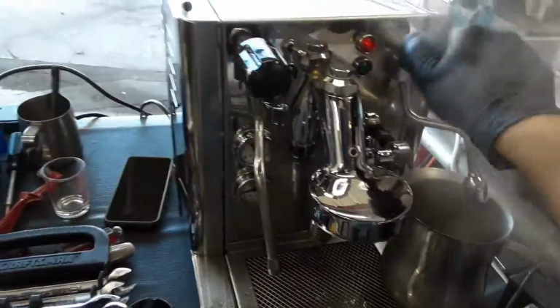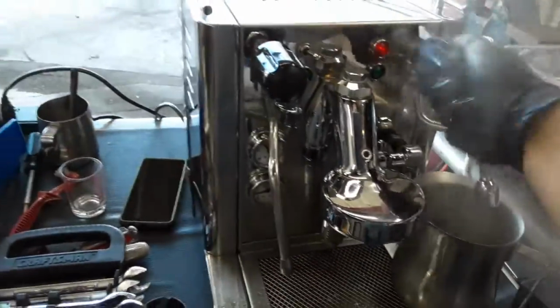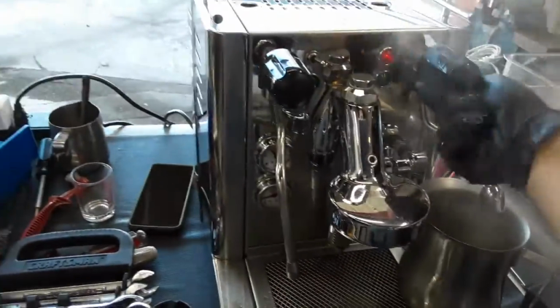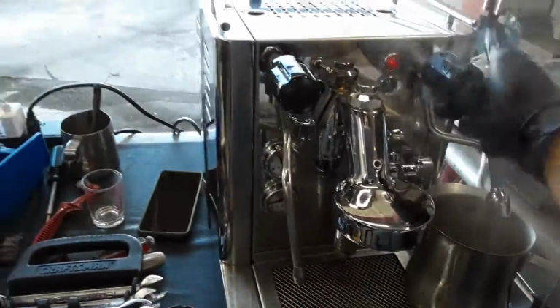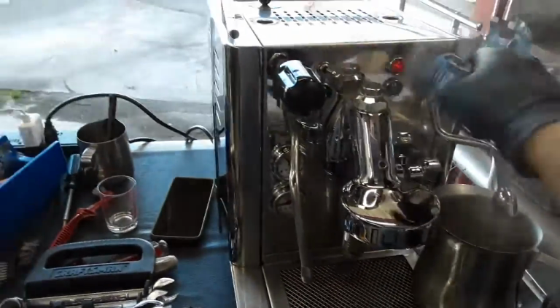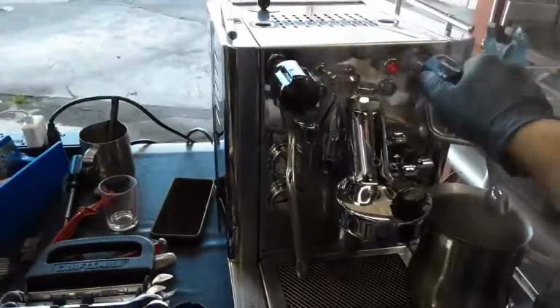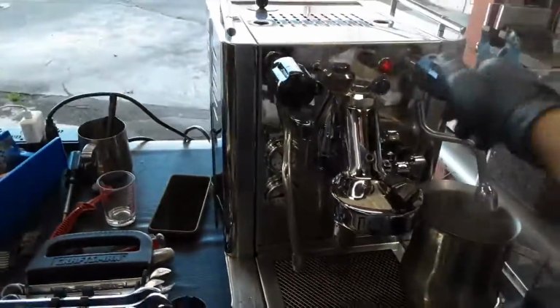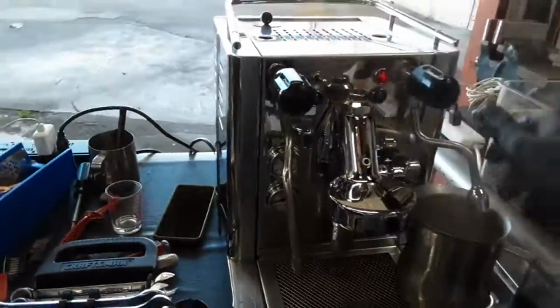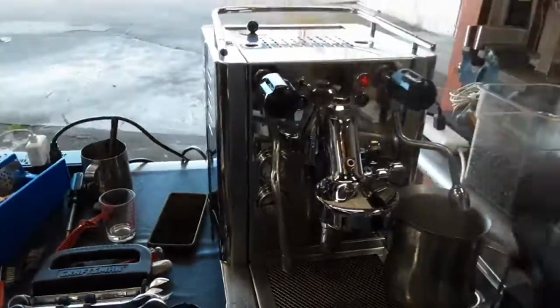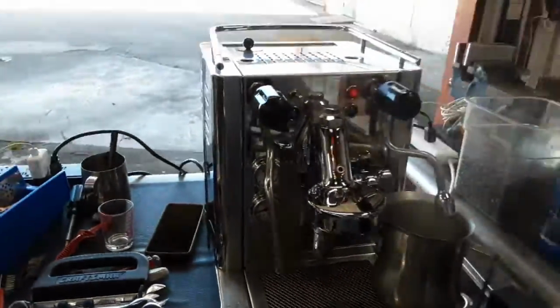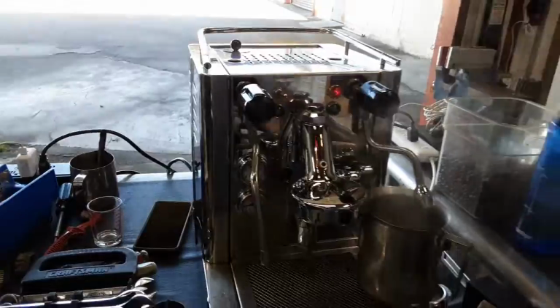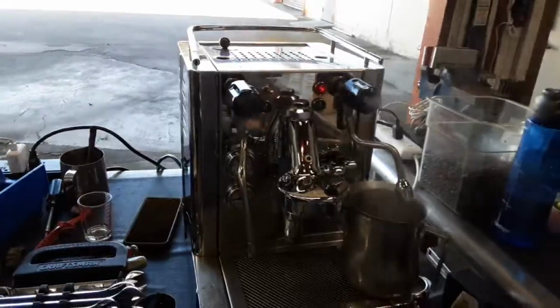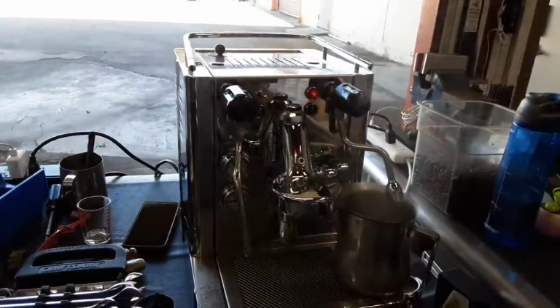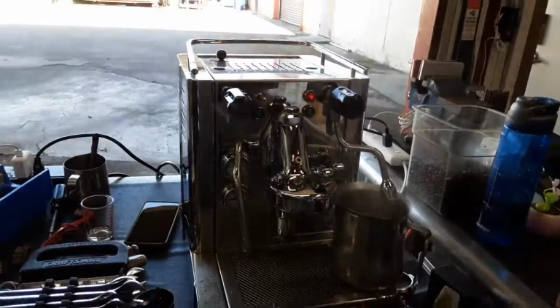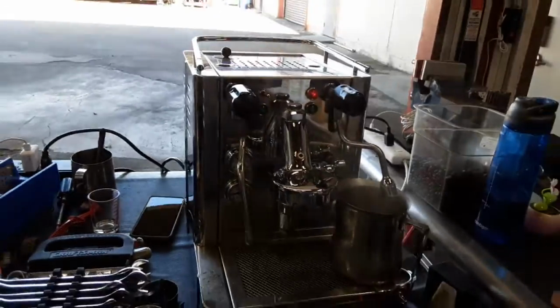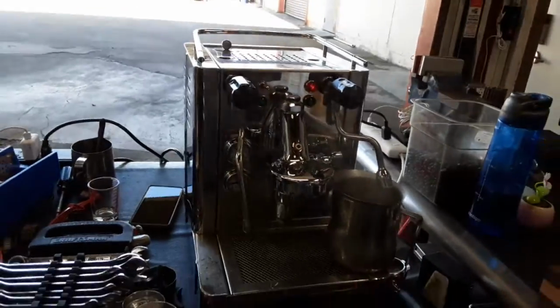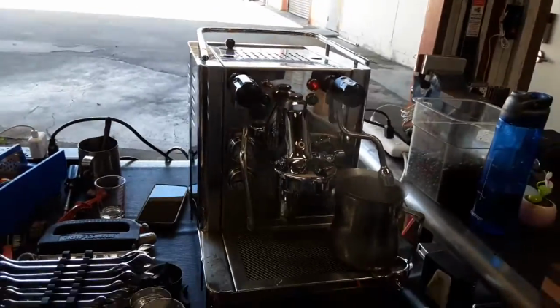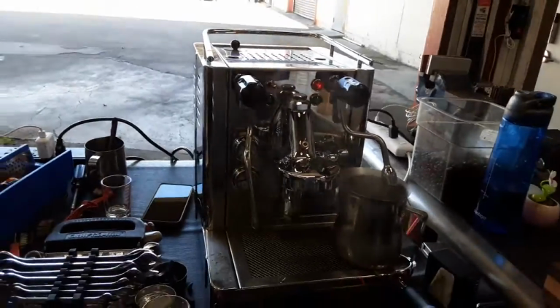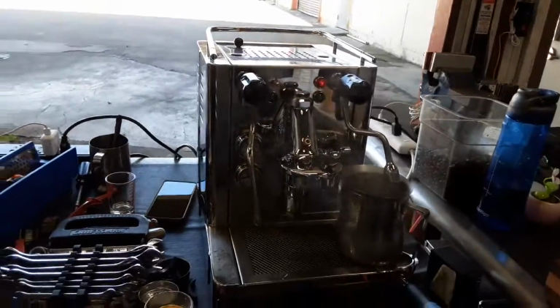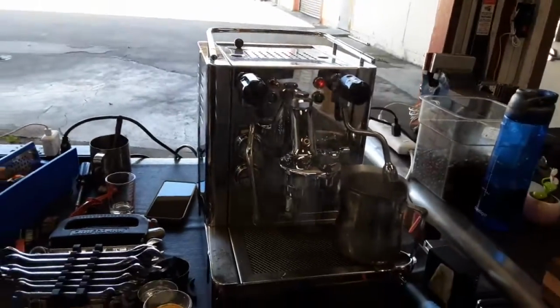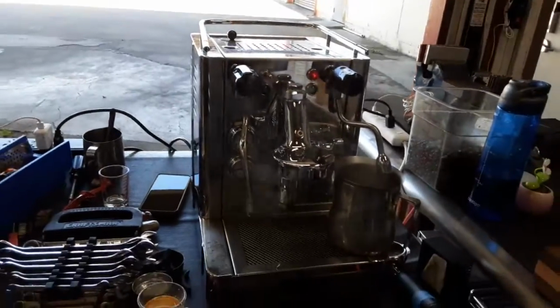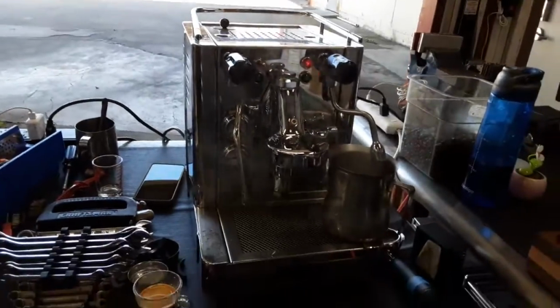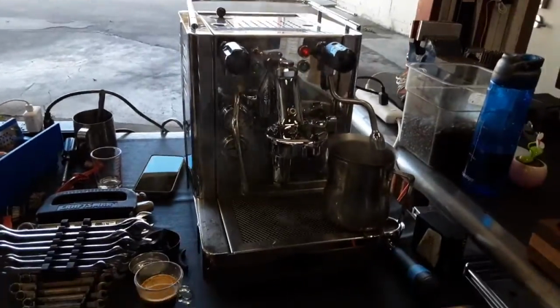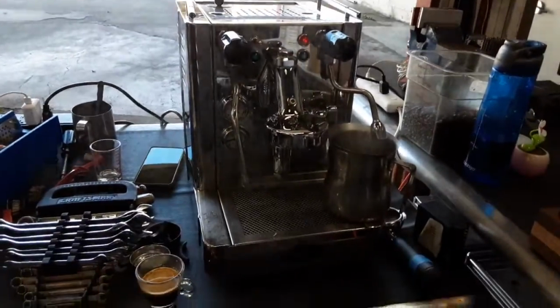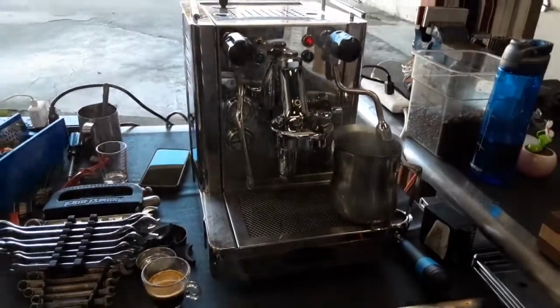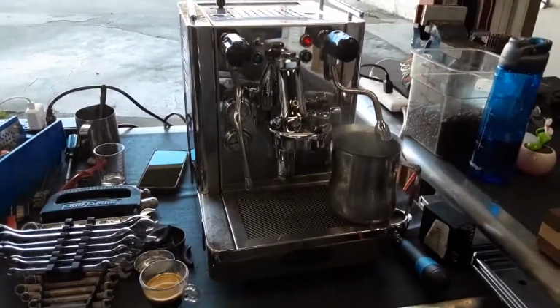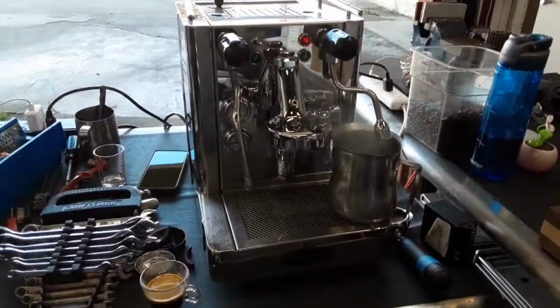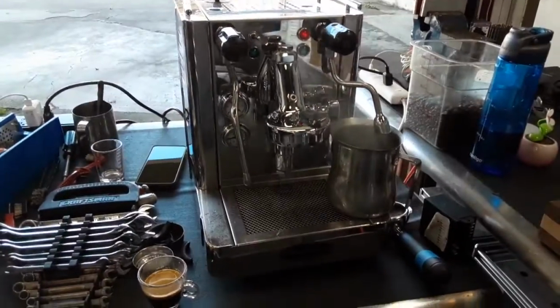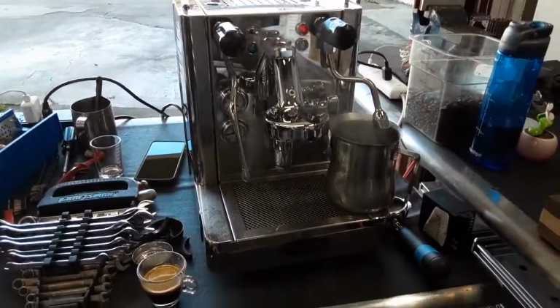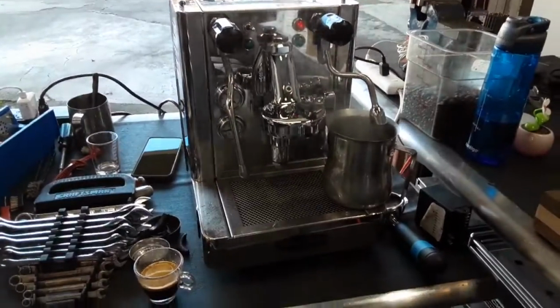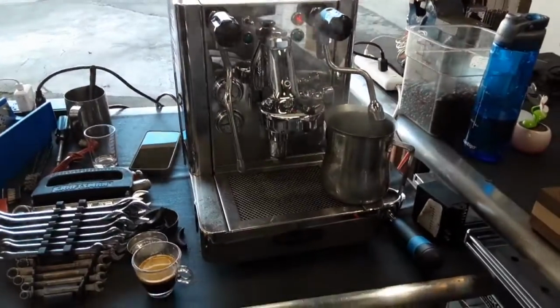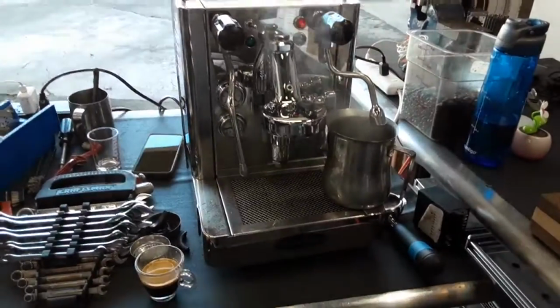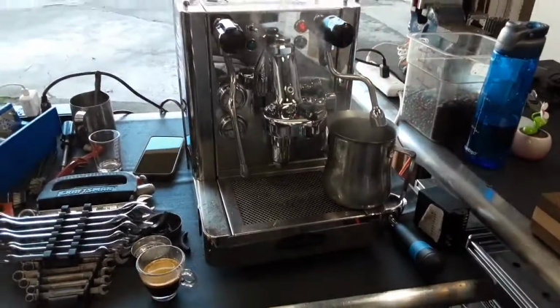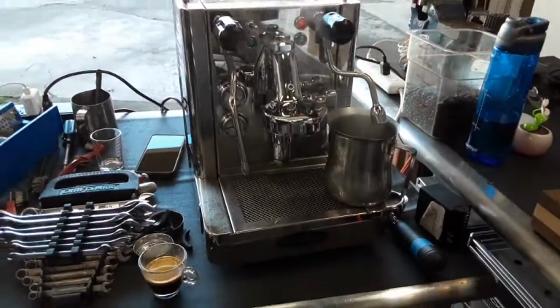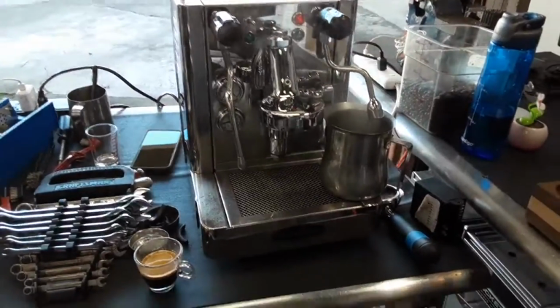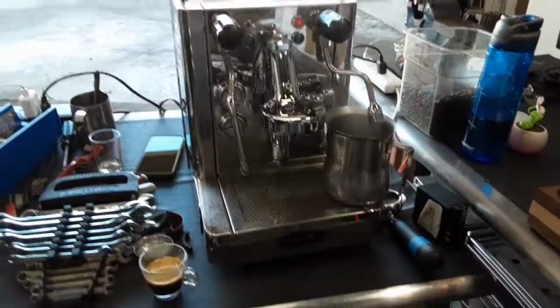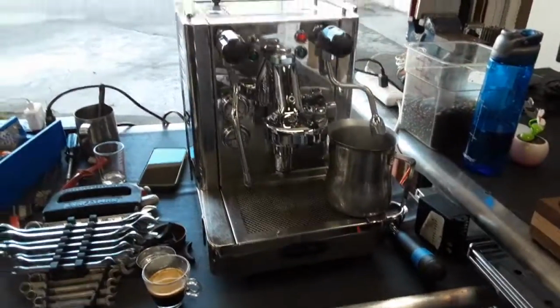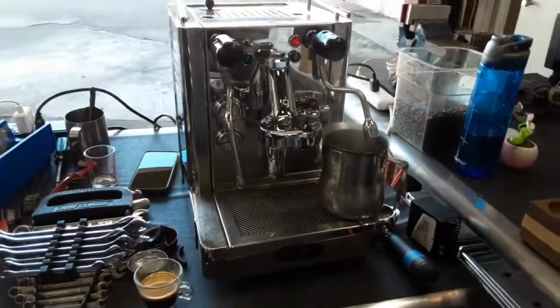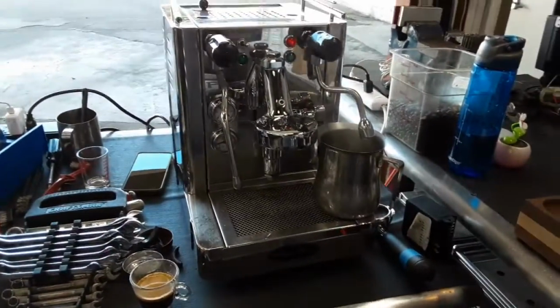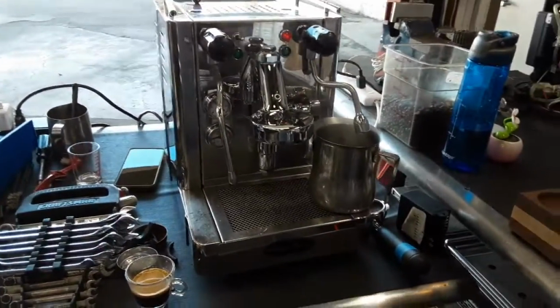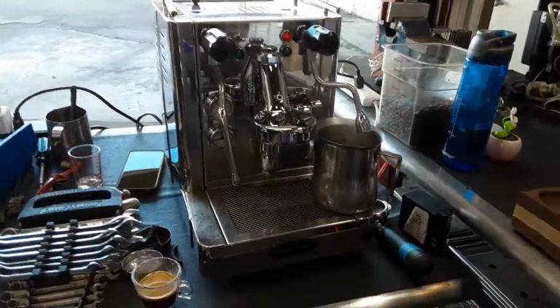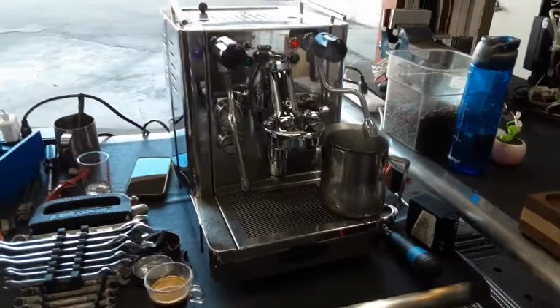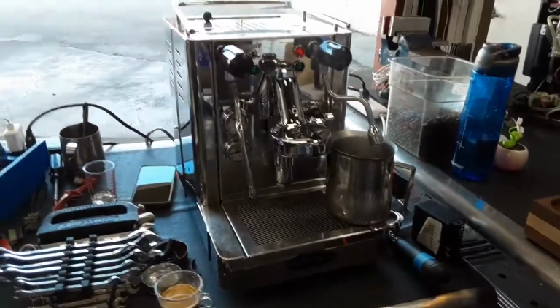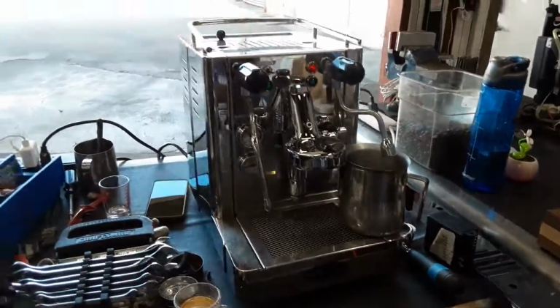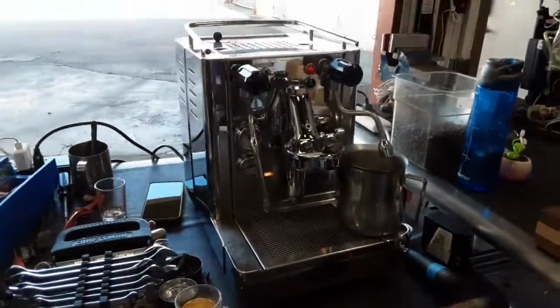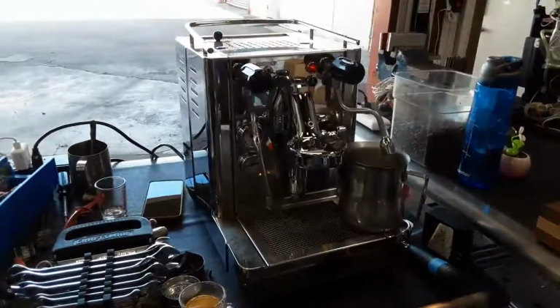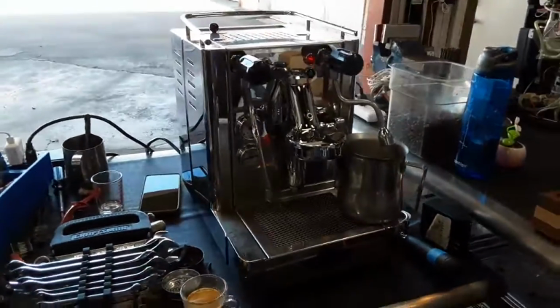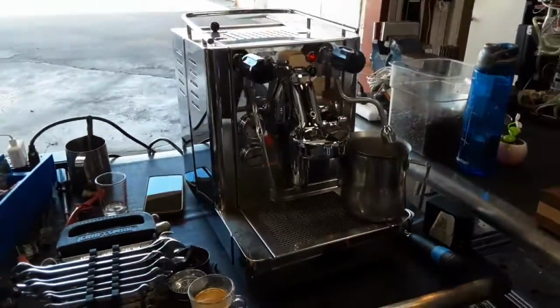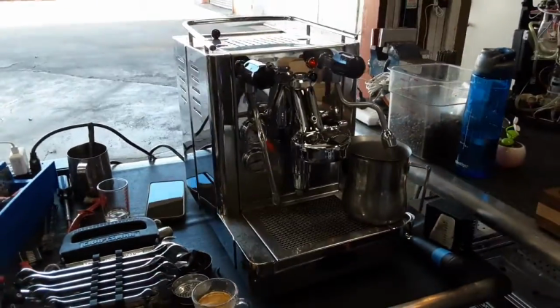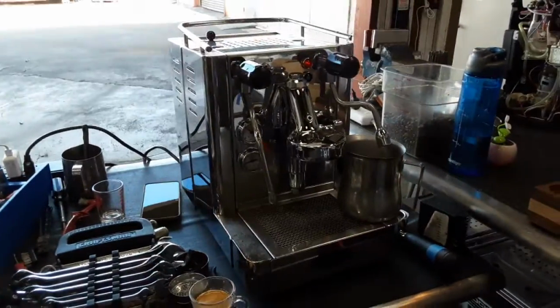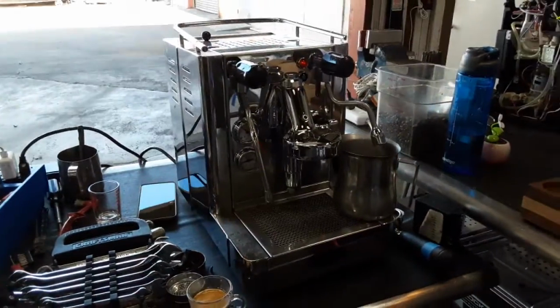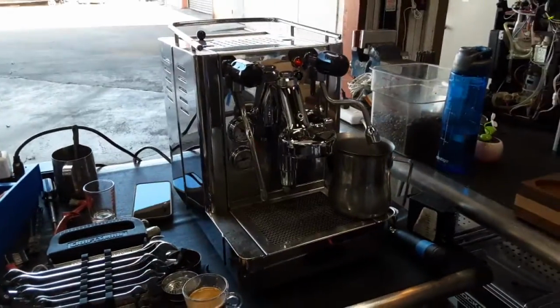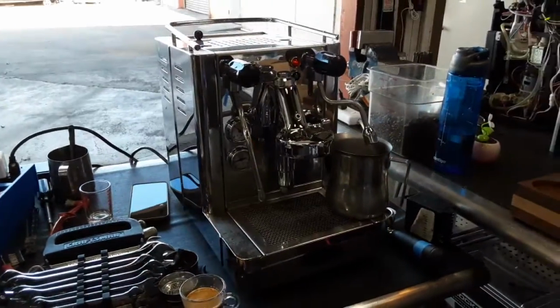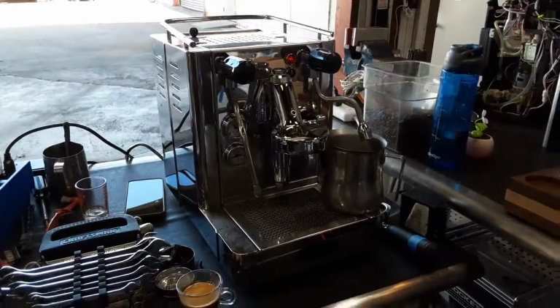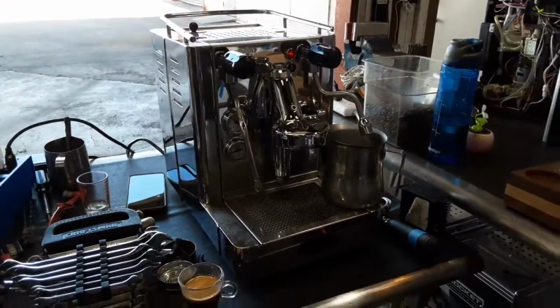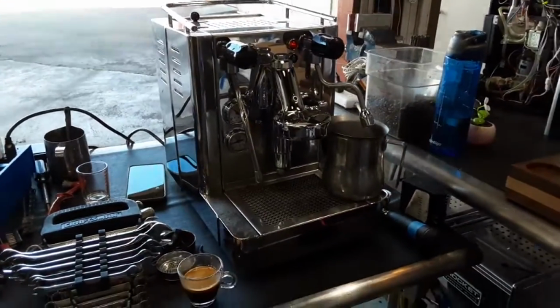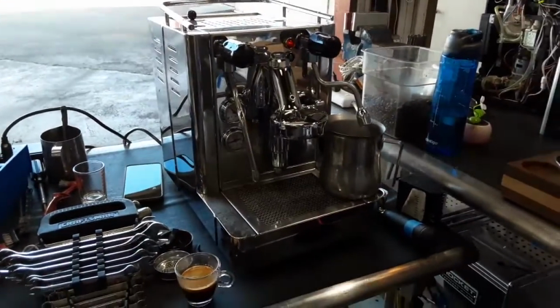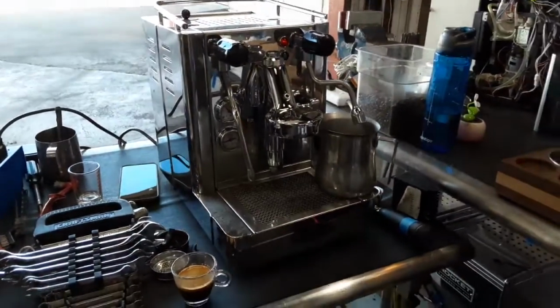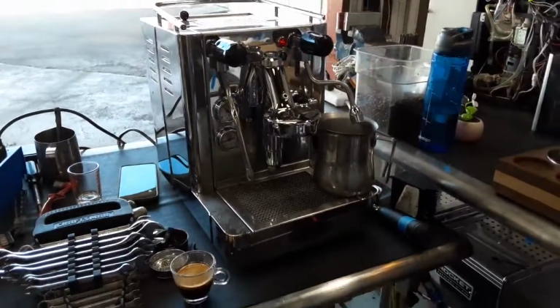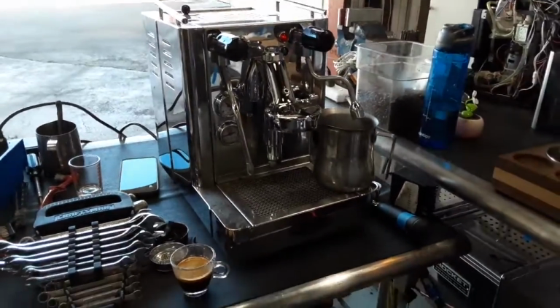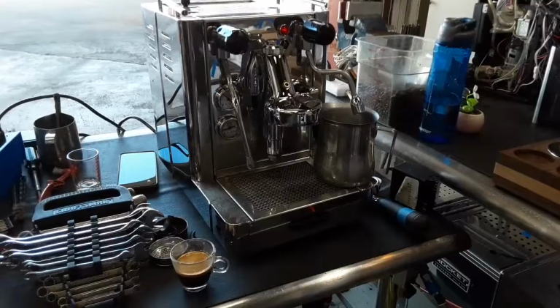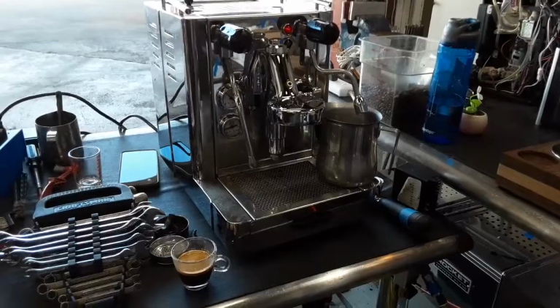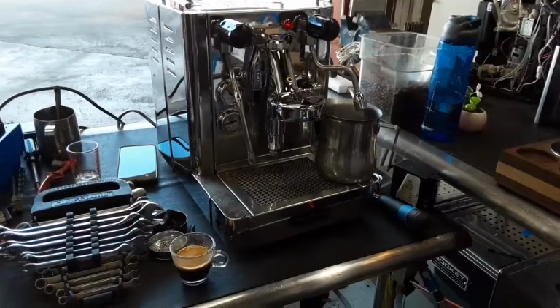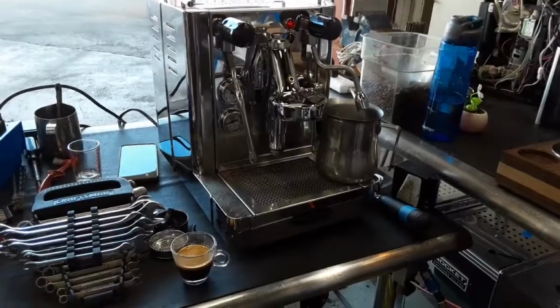Well, there you have it — the Andrea machine working once again and fully repaired. Thank you so much for the payment and the coffee, and subscribe to the channel.